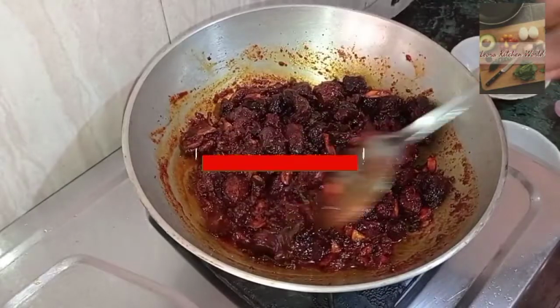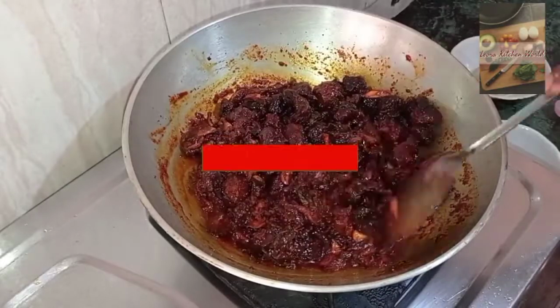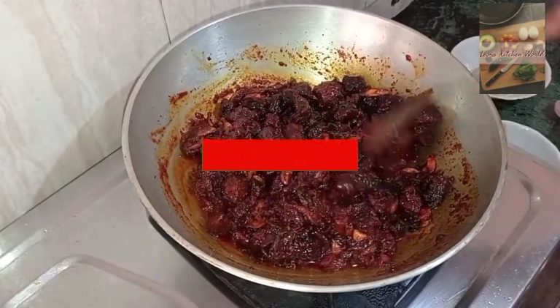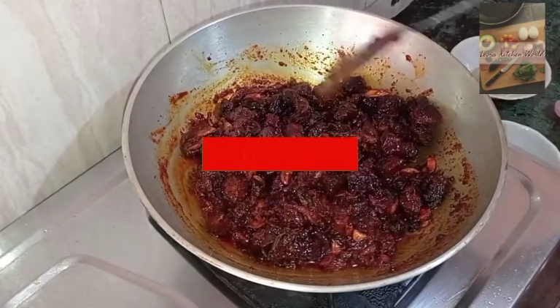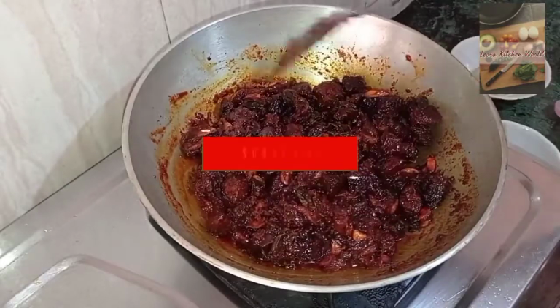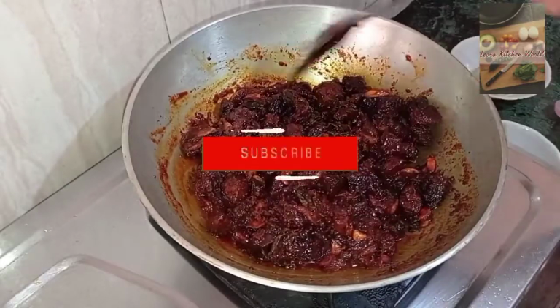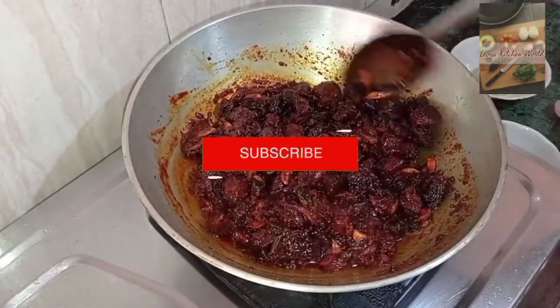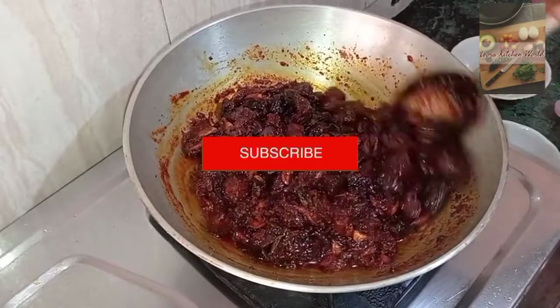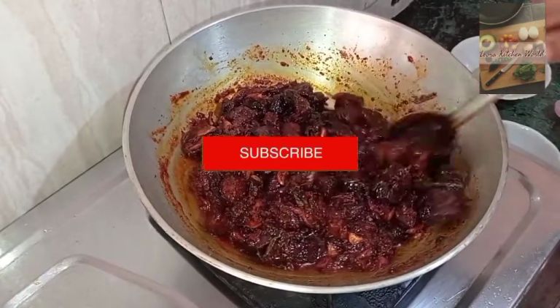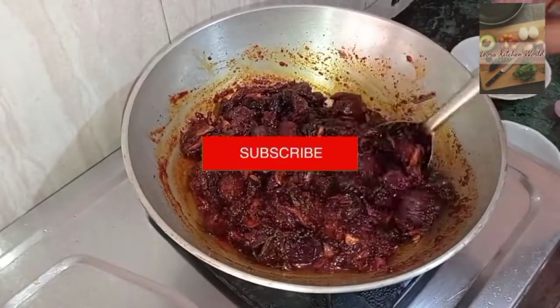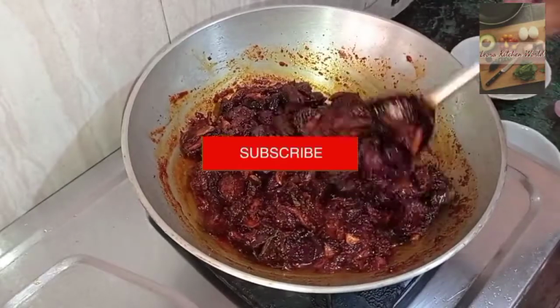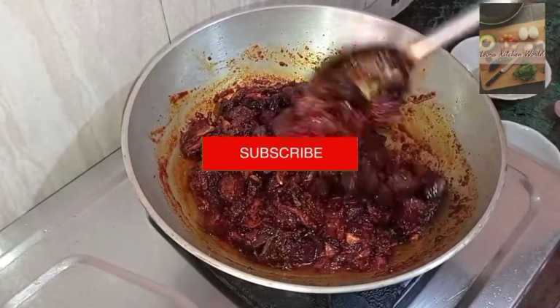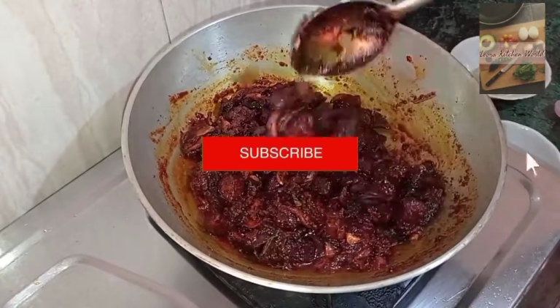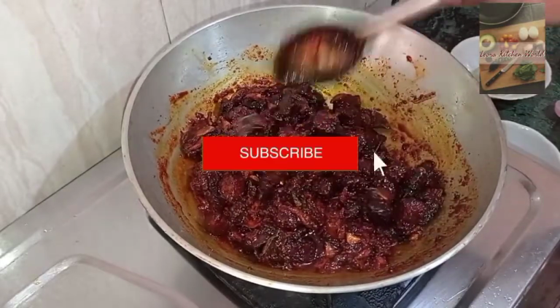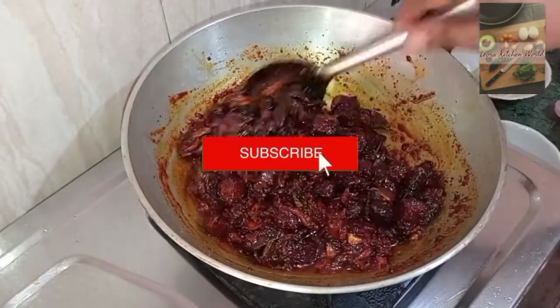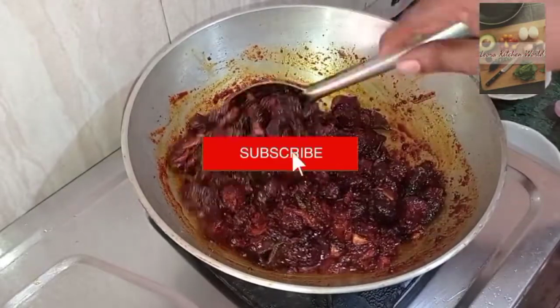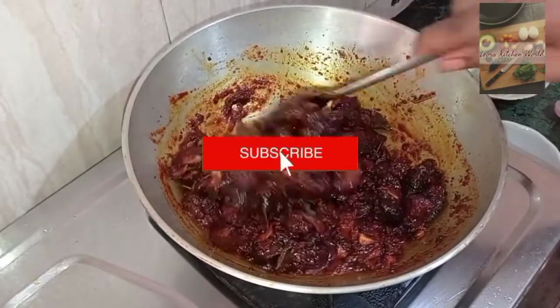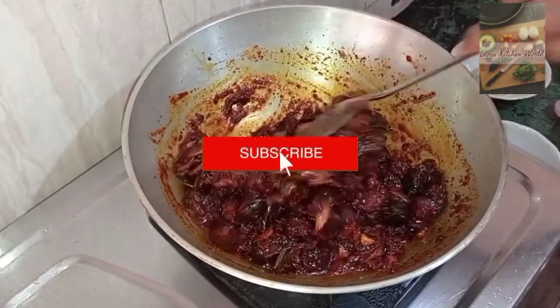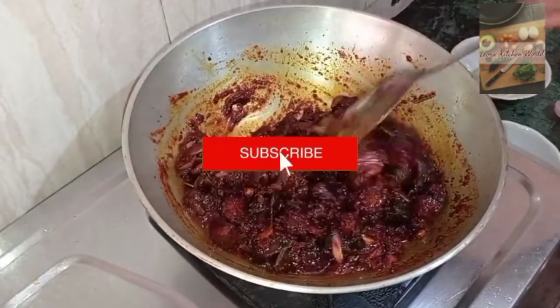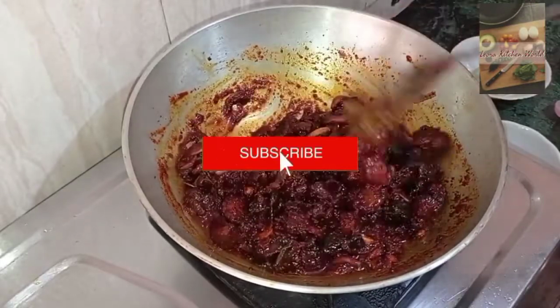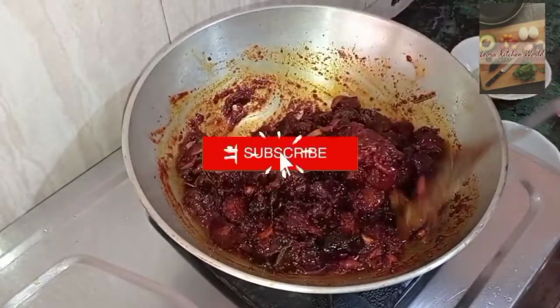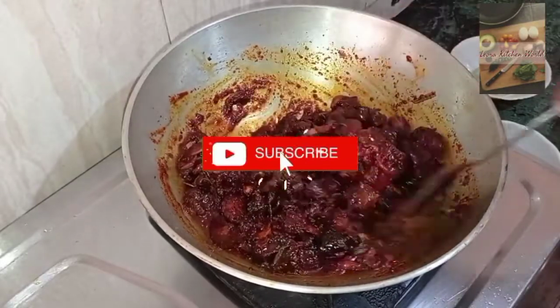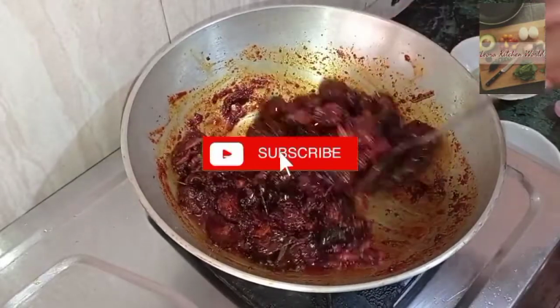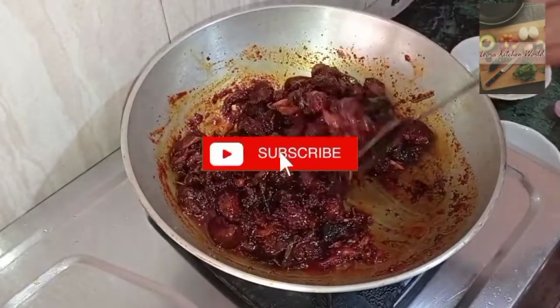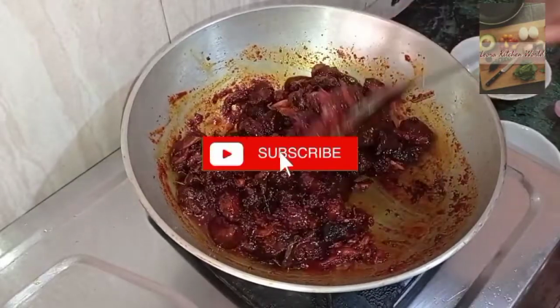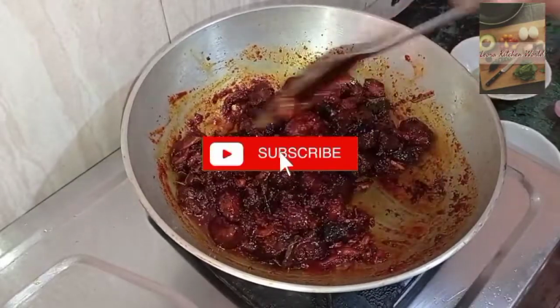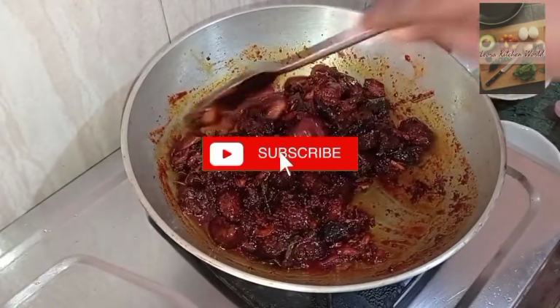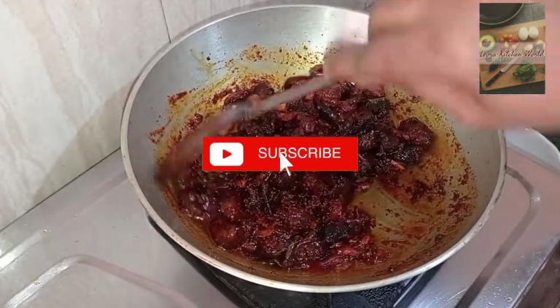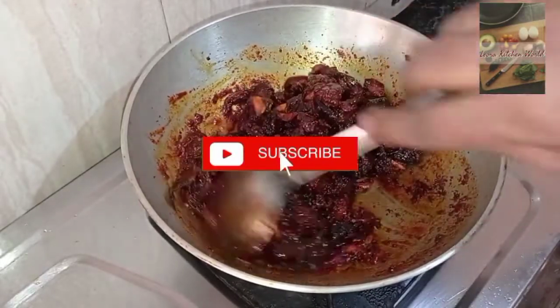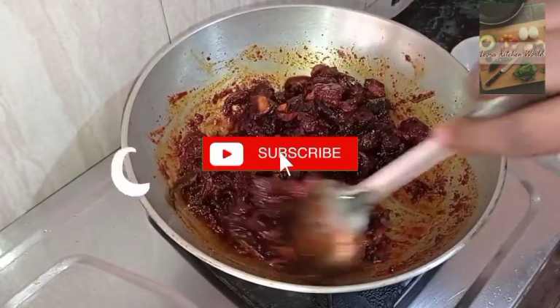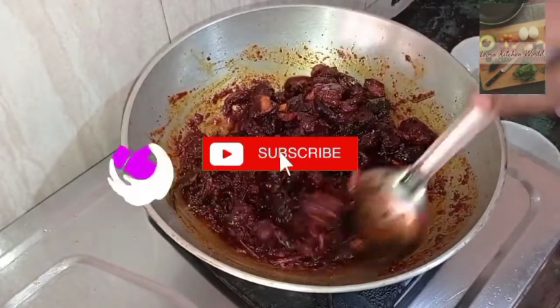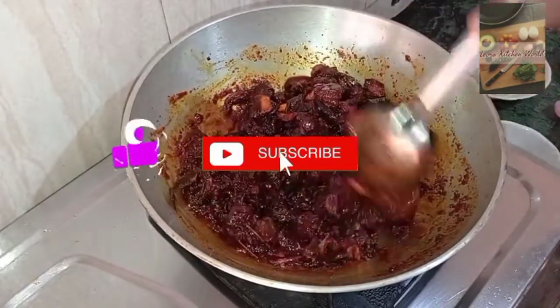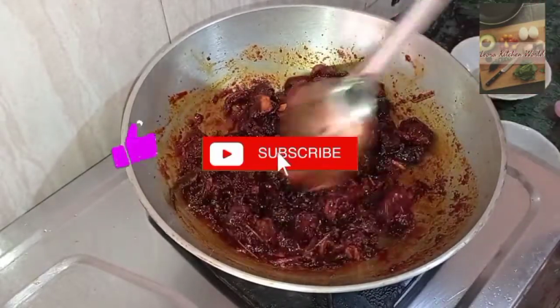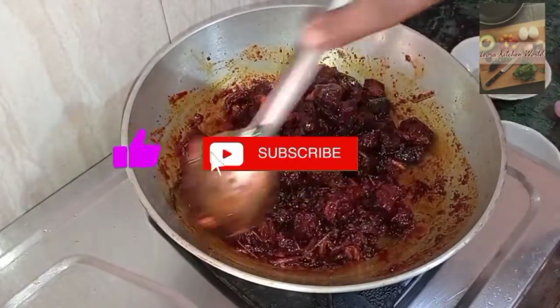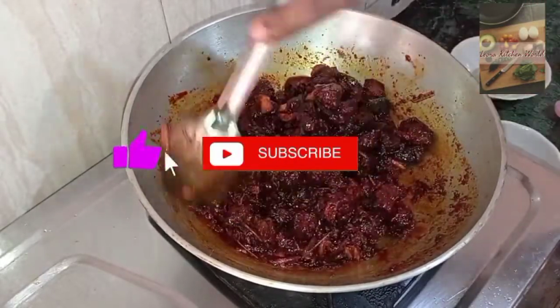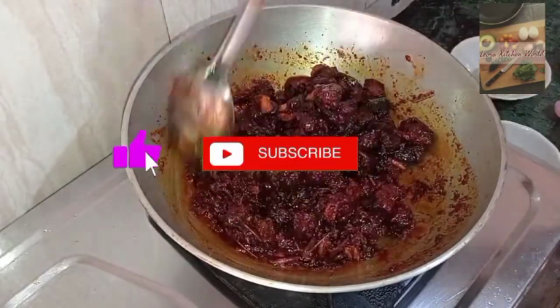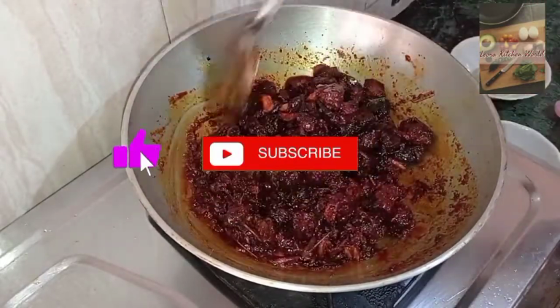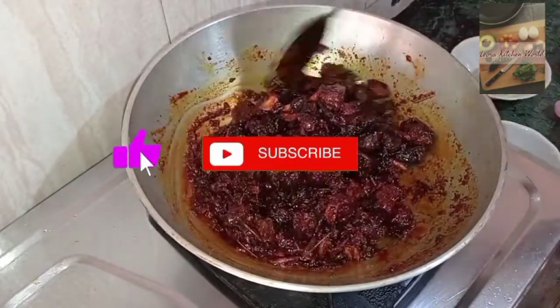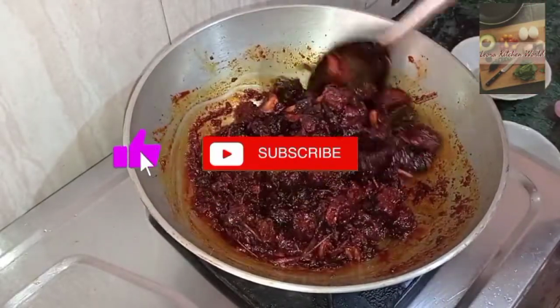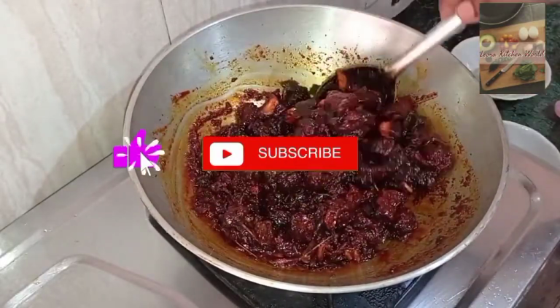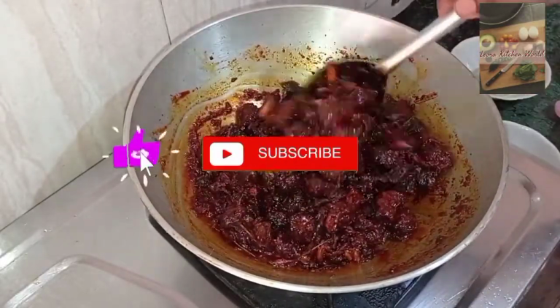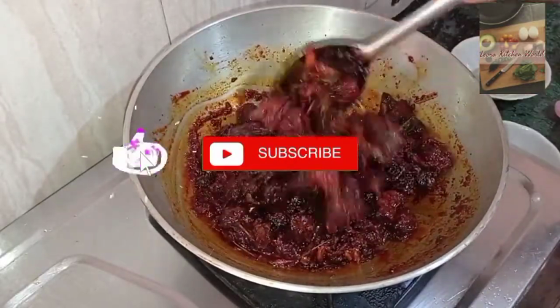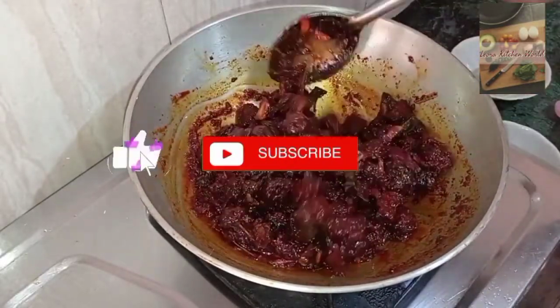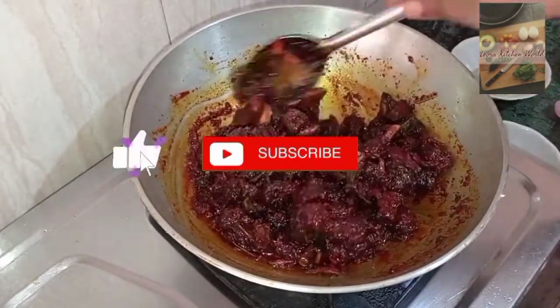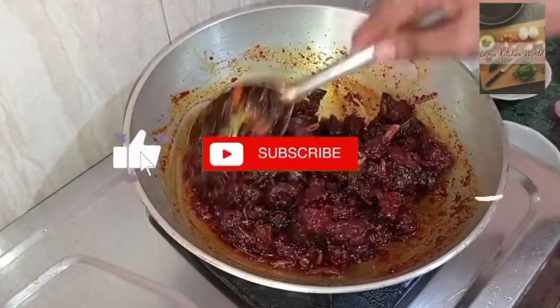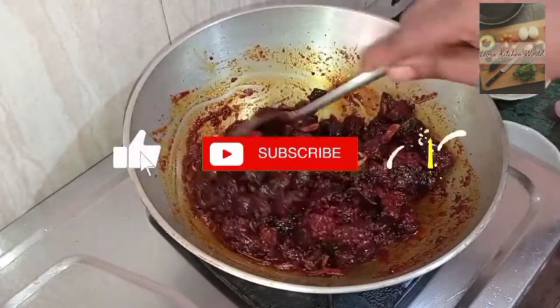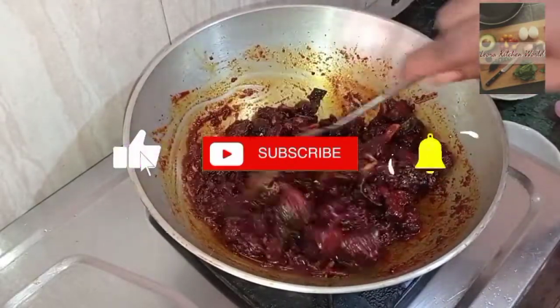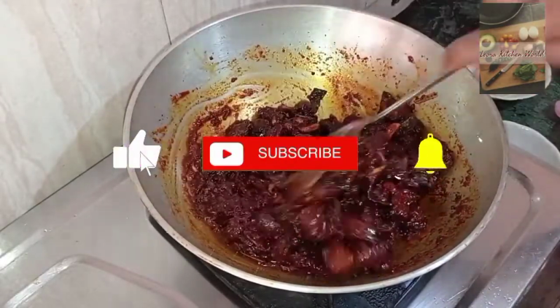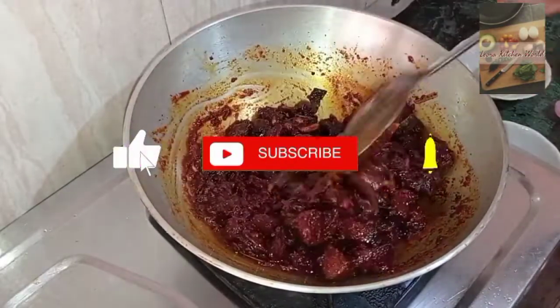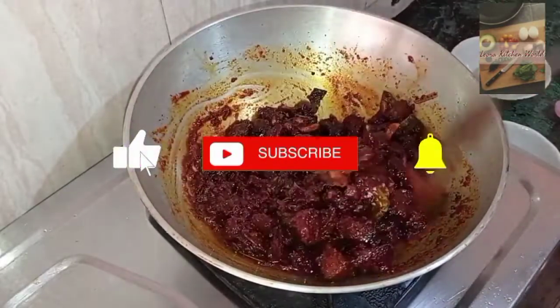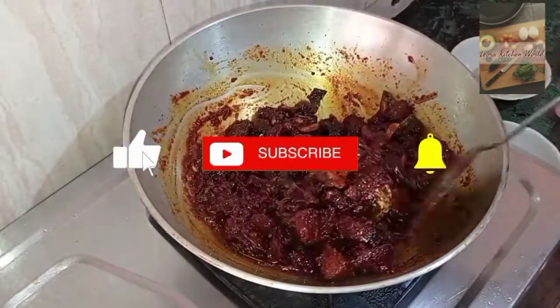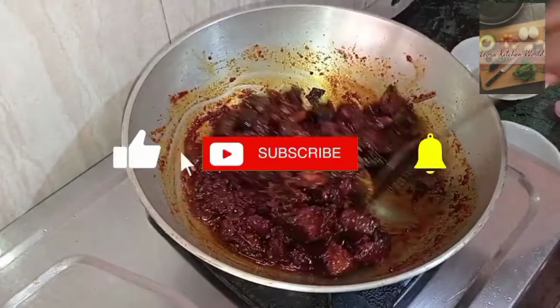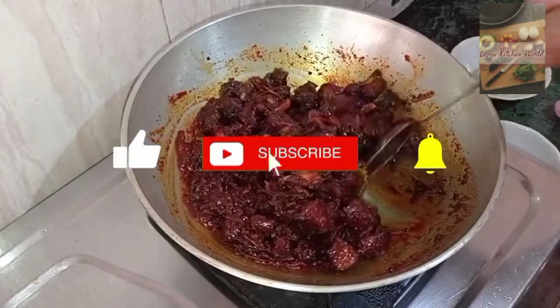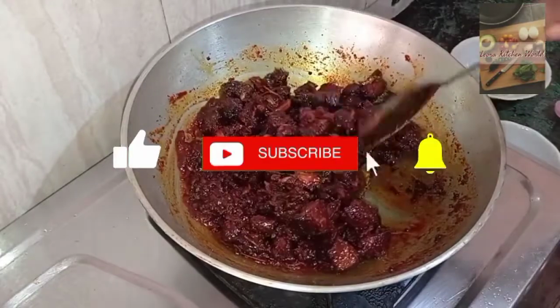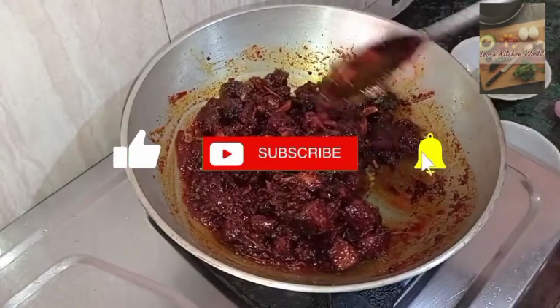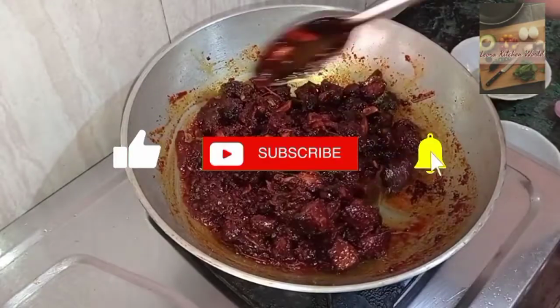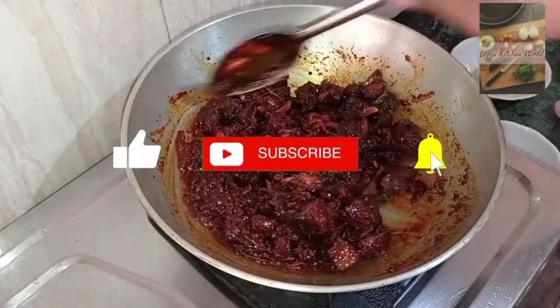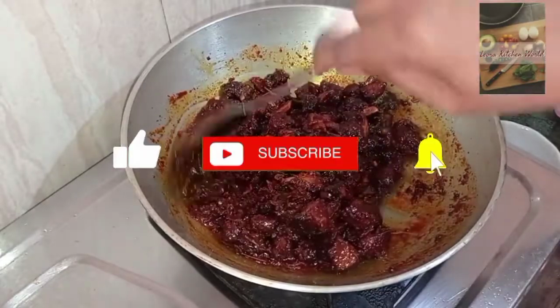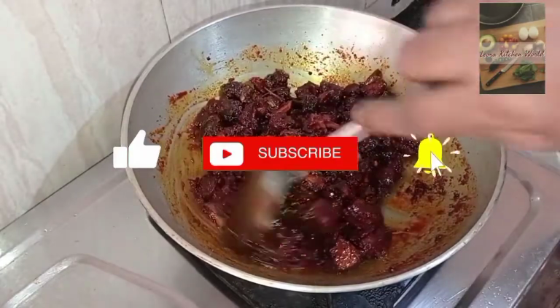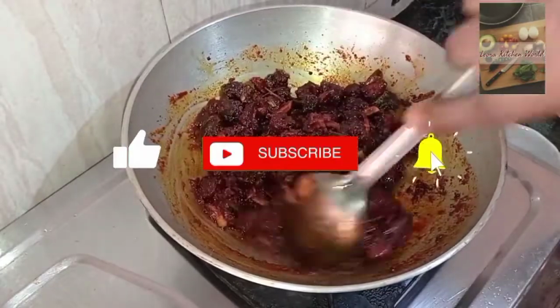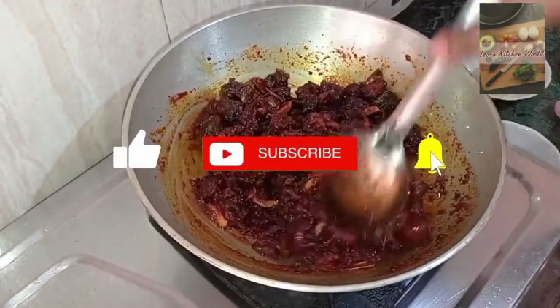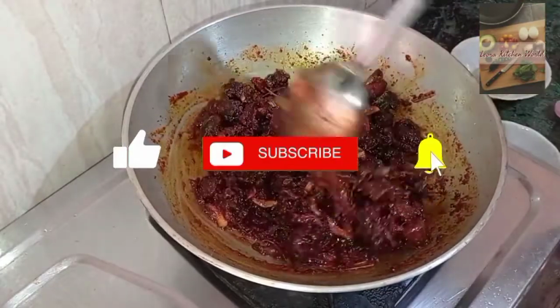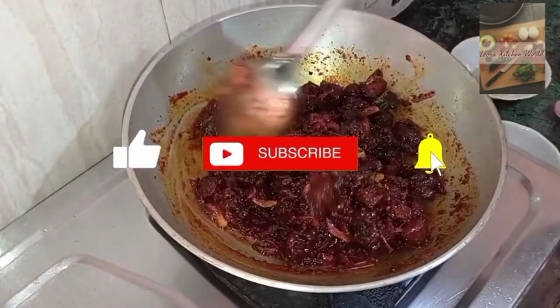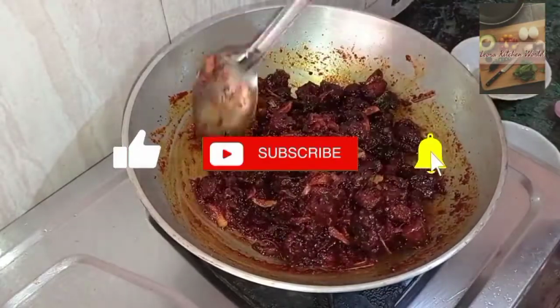If you like this video, please like, share, and subscribe. Make sure you like this video.